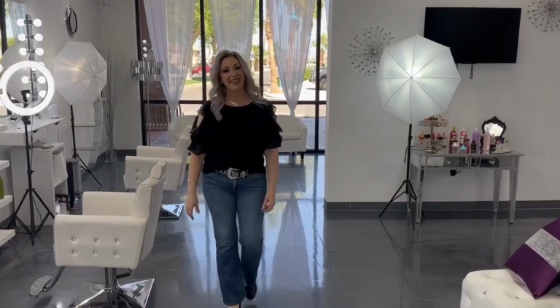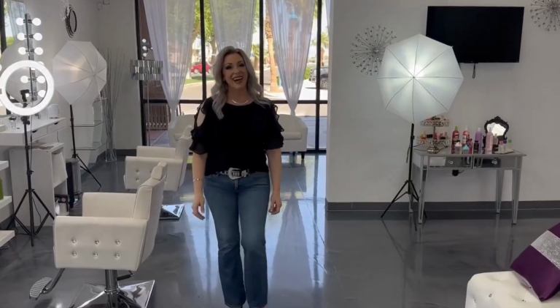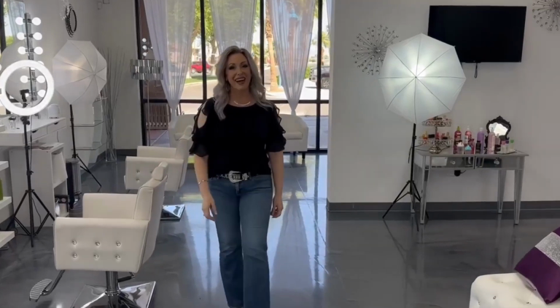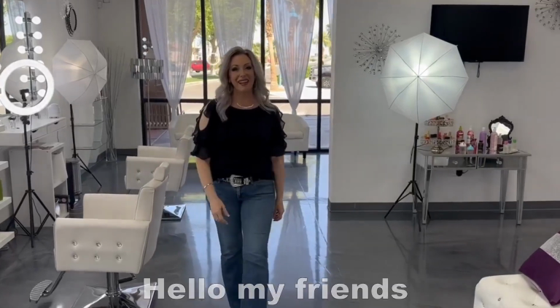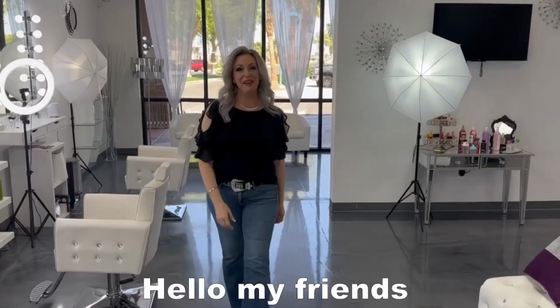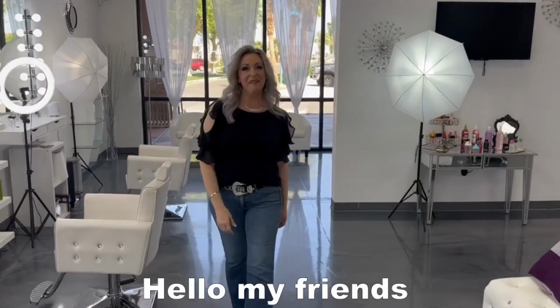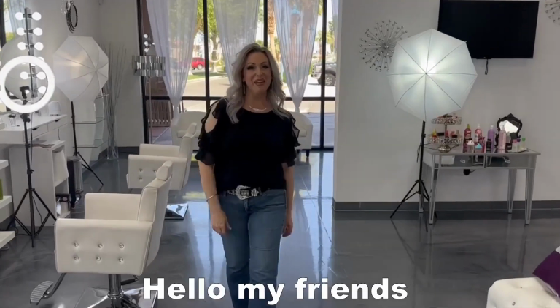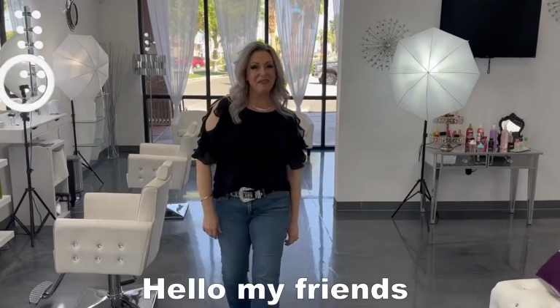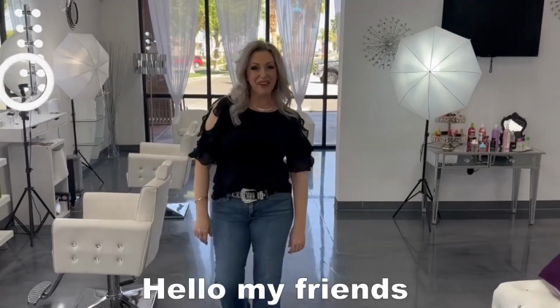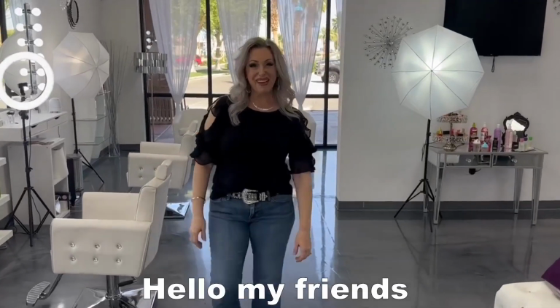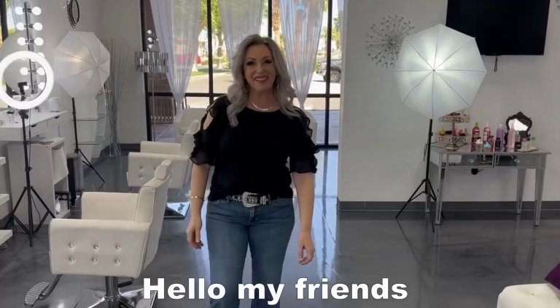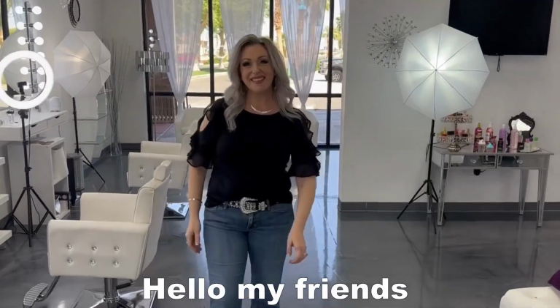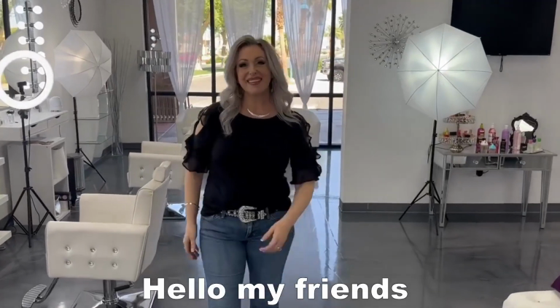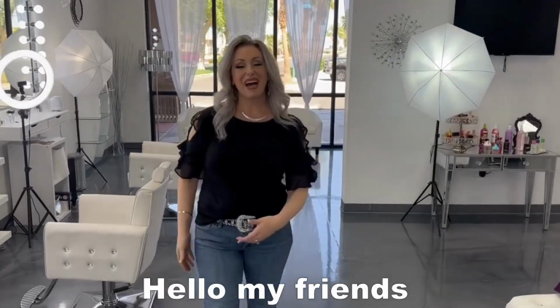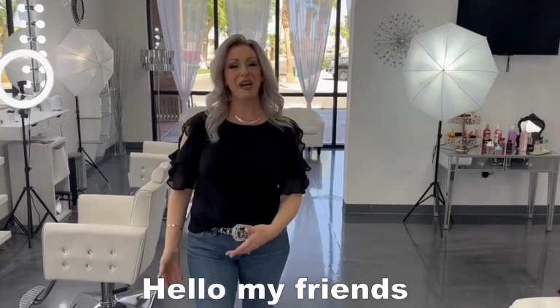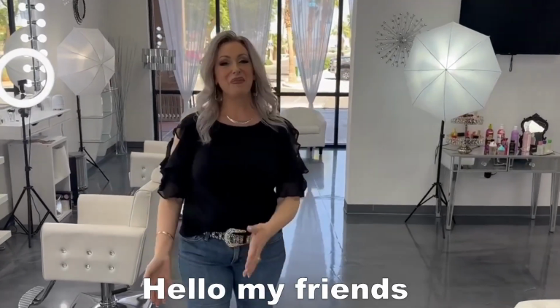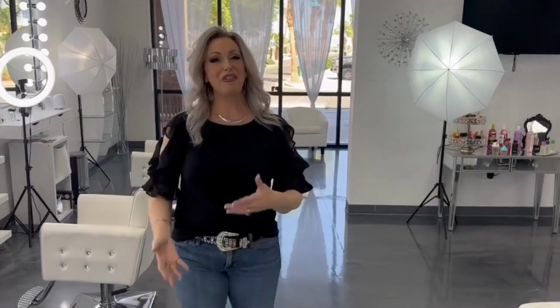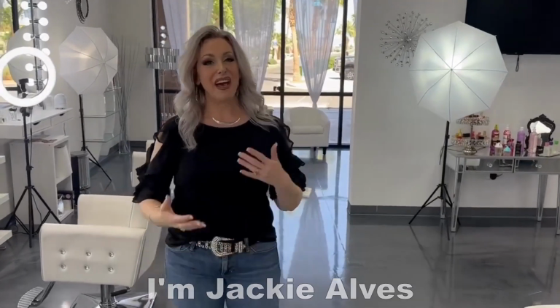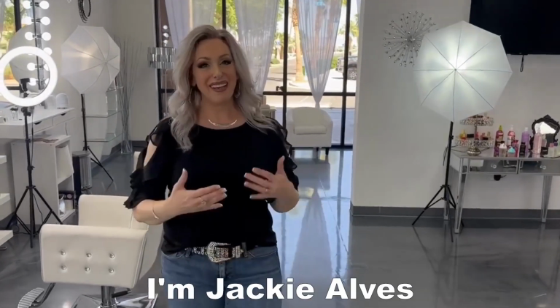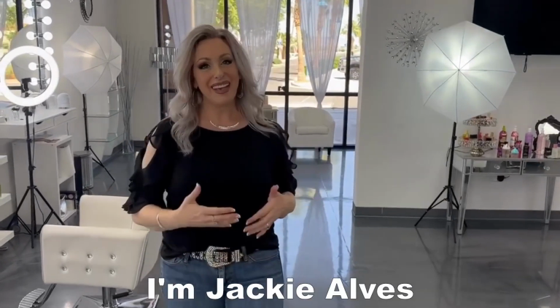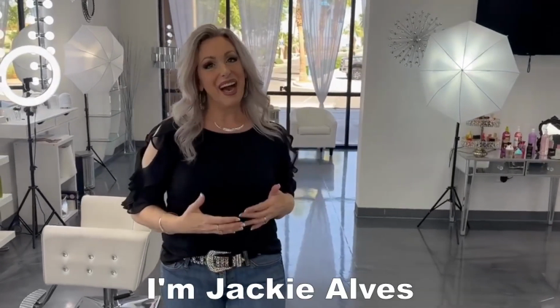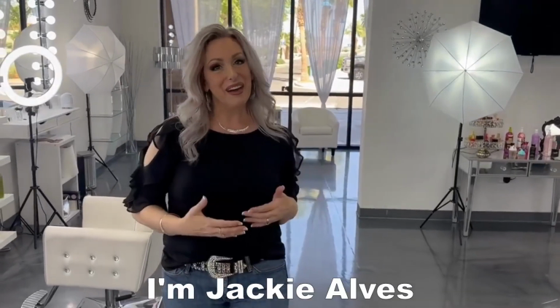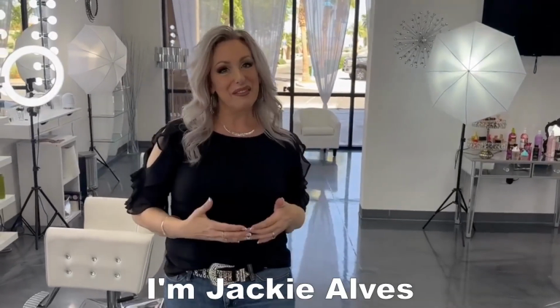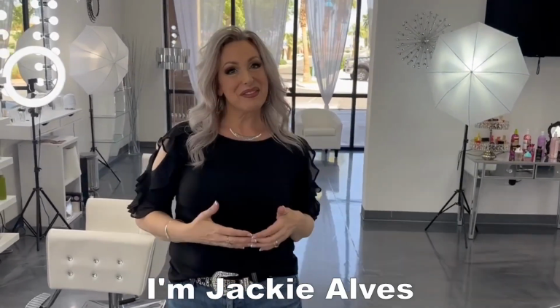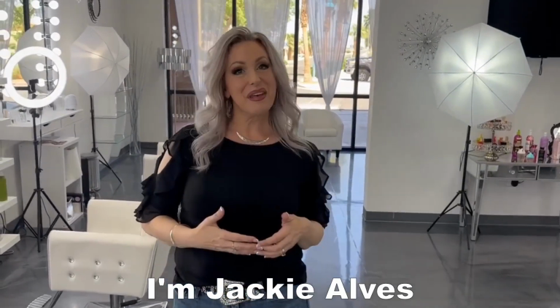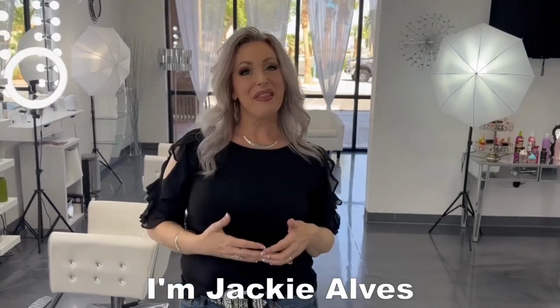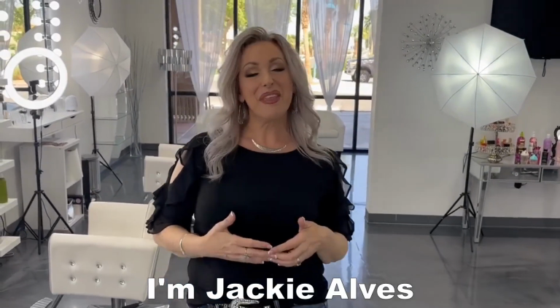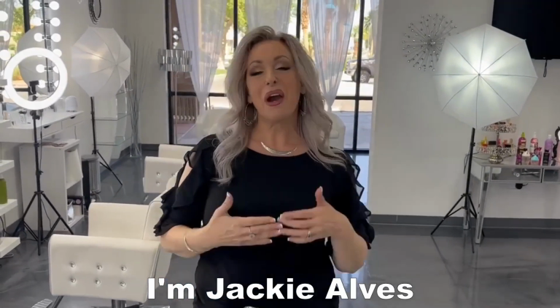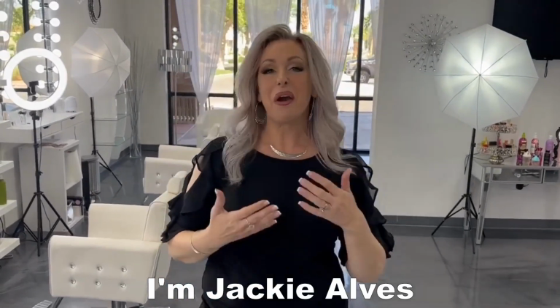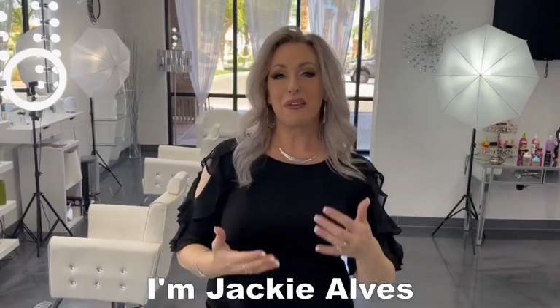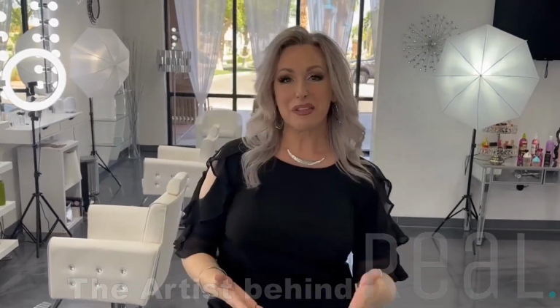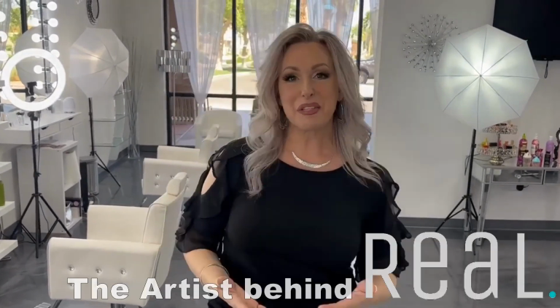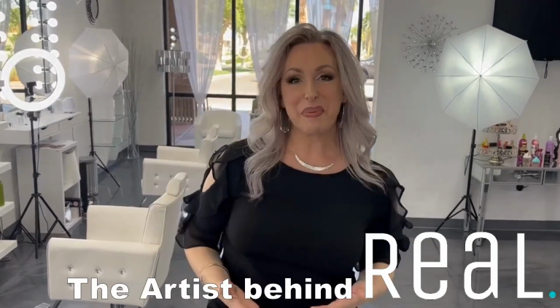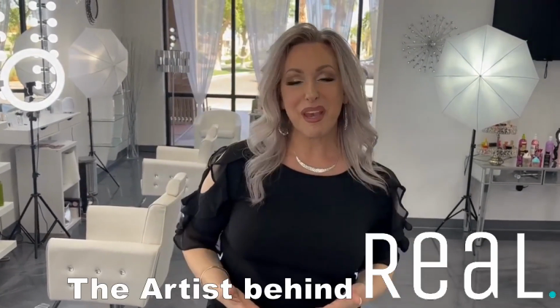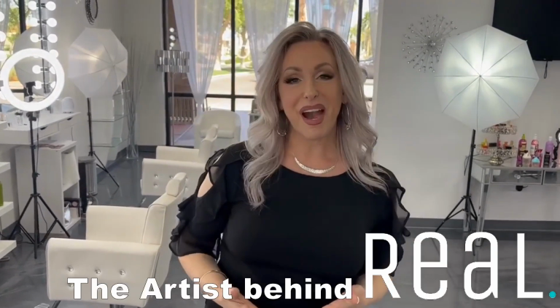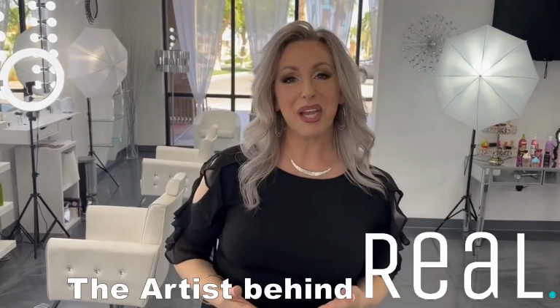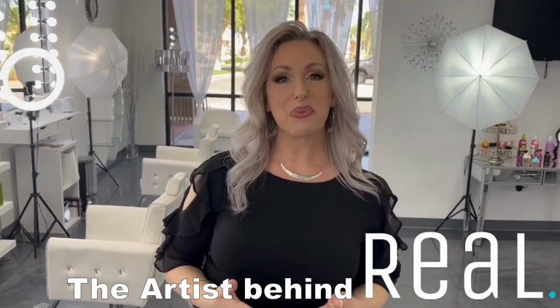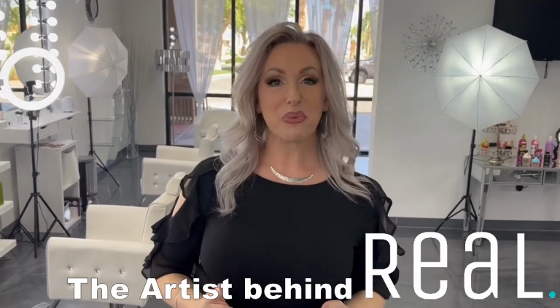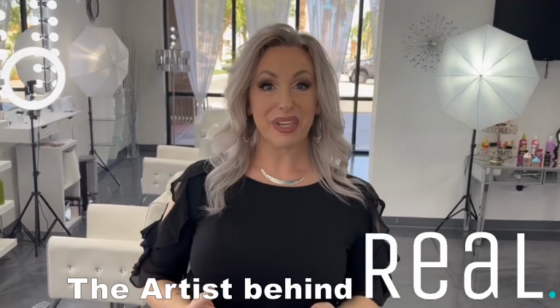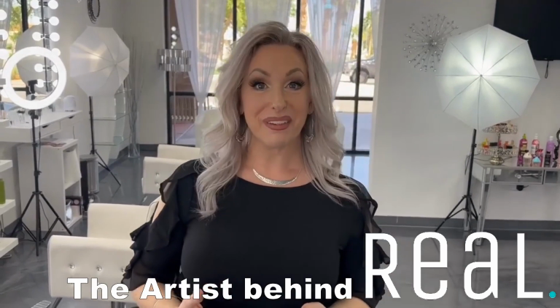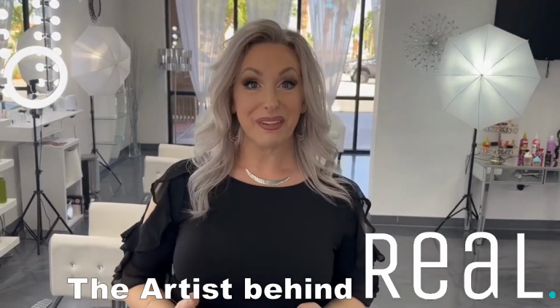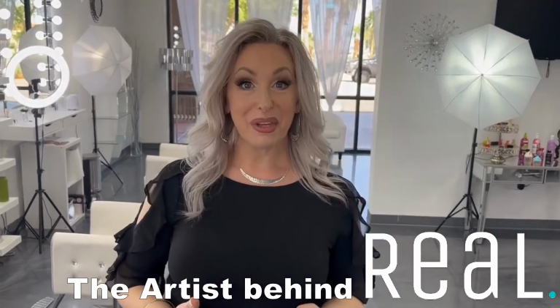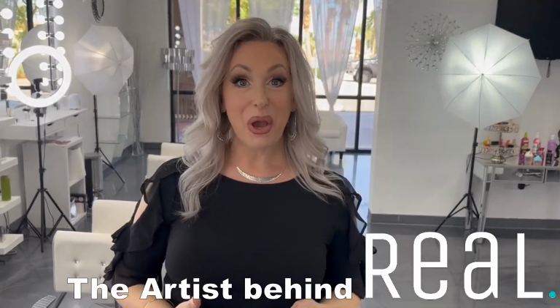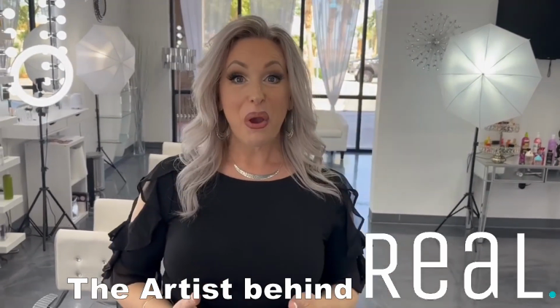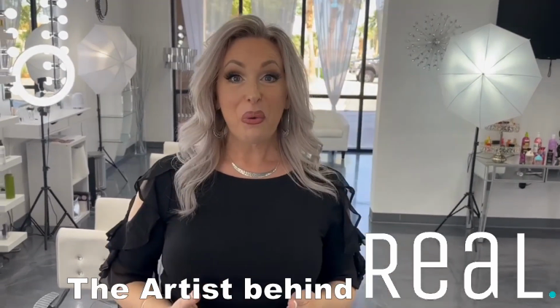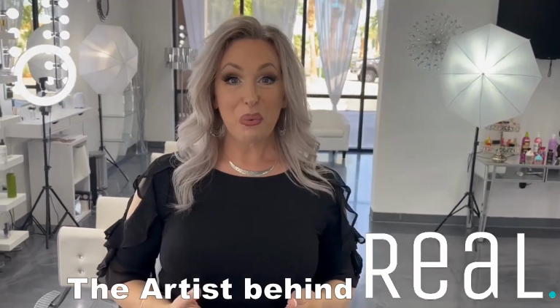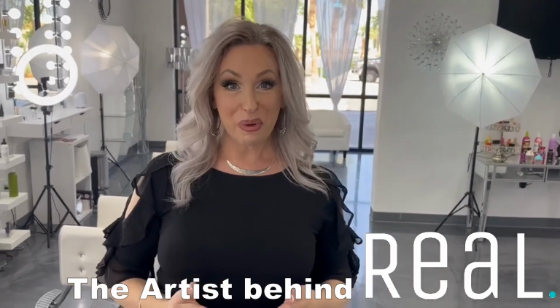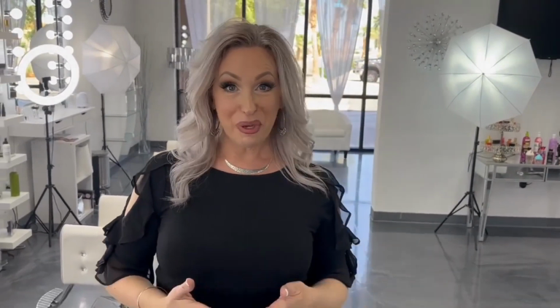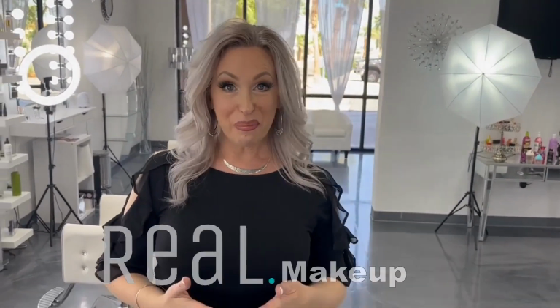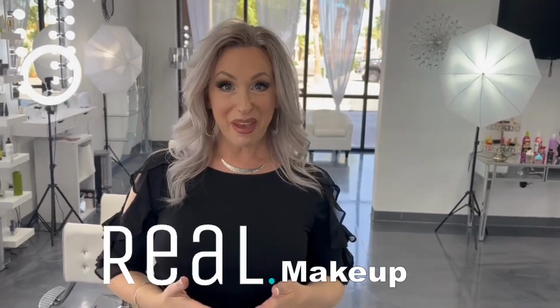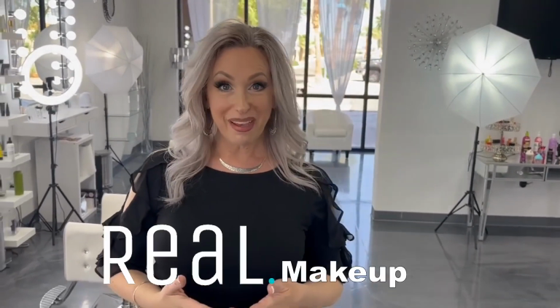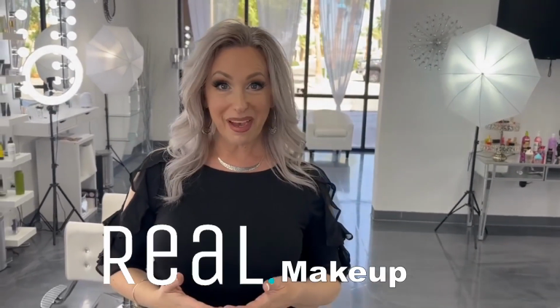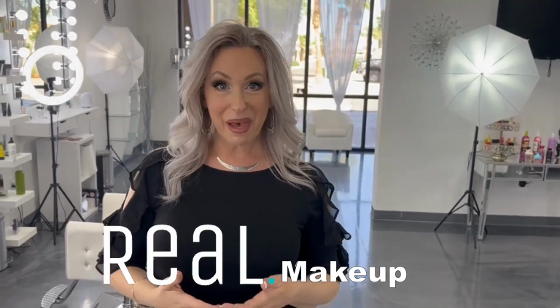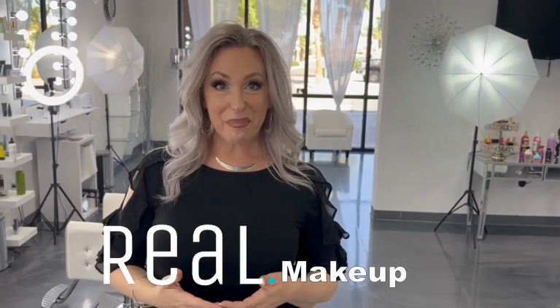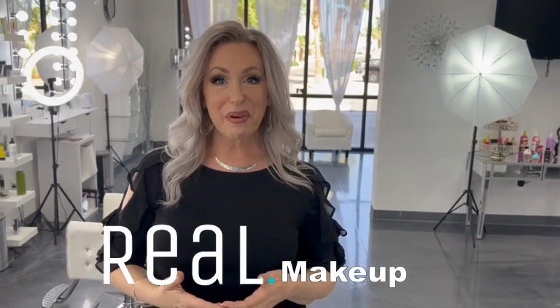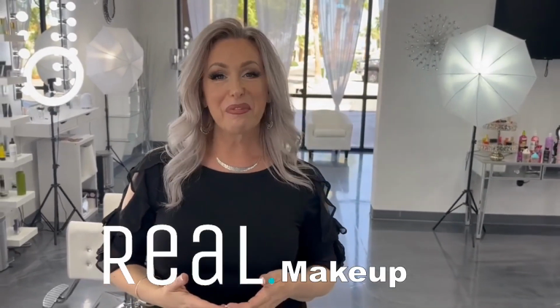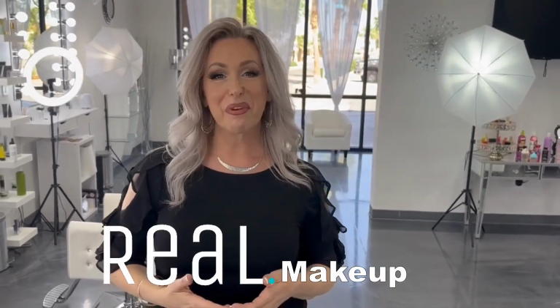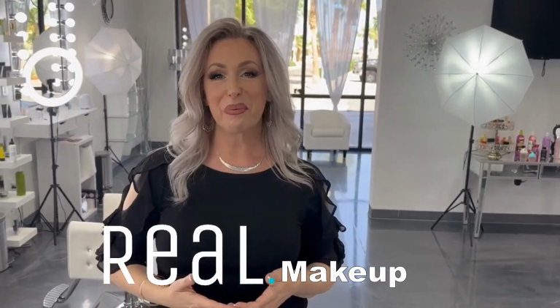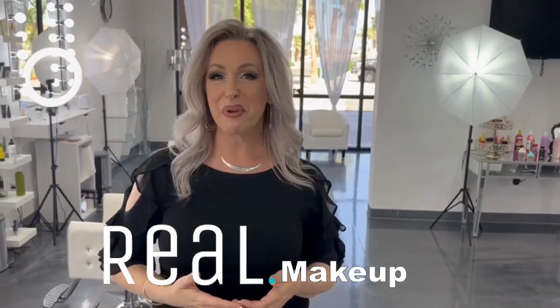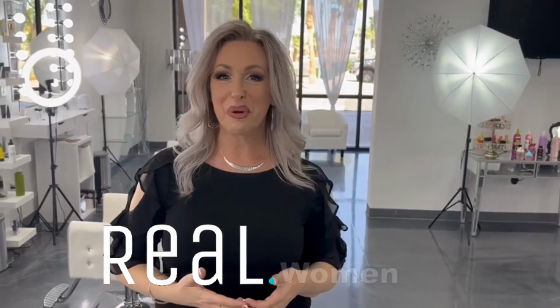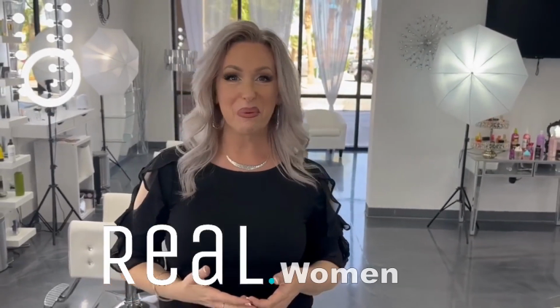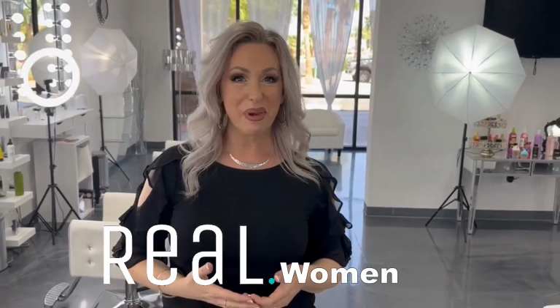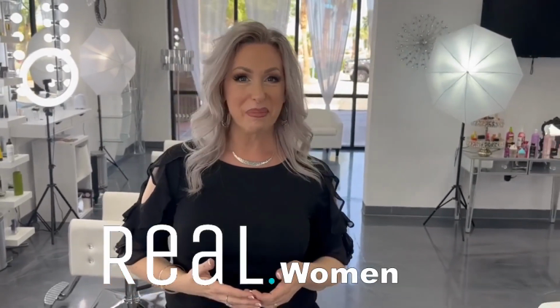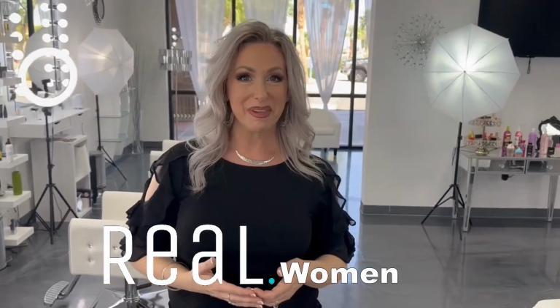Hello, my friends. I'm Jackie Alves, the artist behind Real — Real makeup for real women.